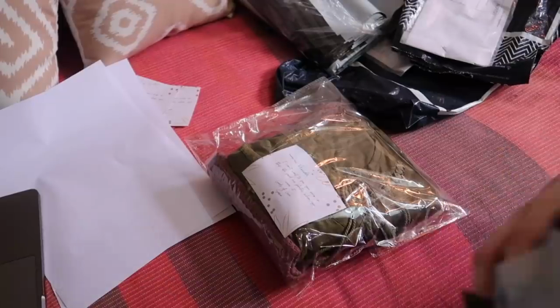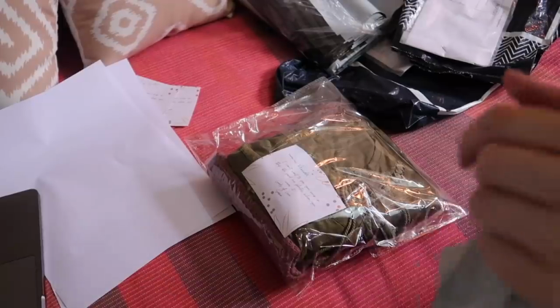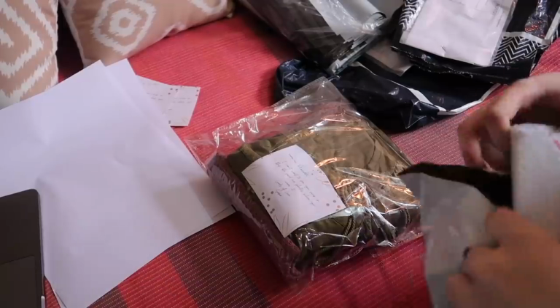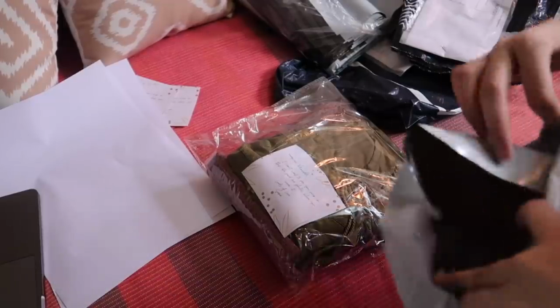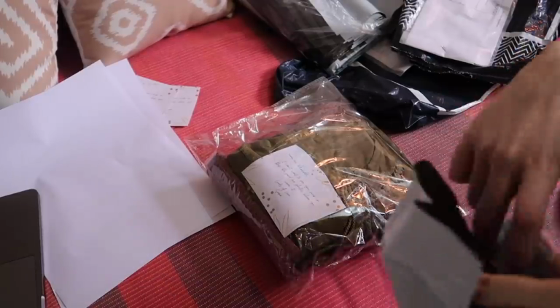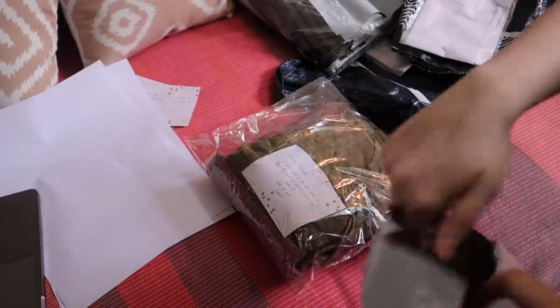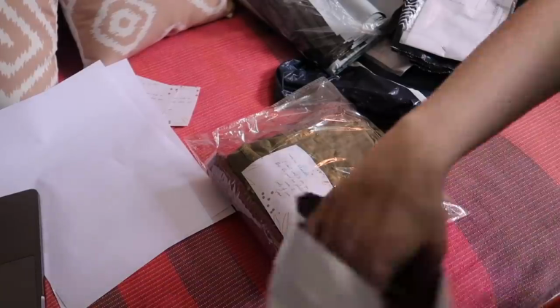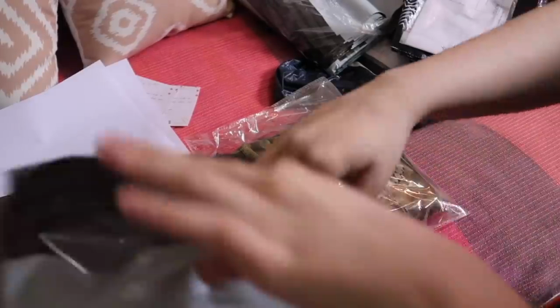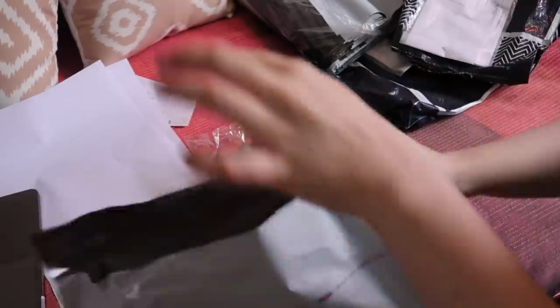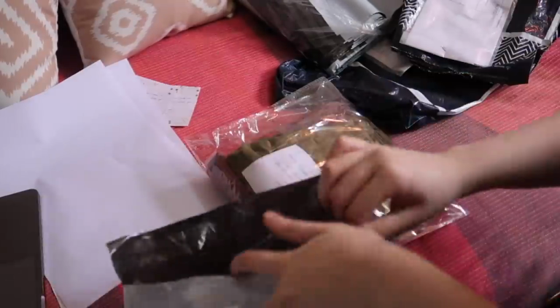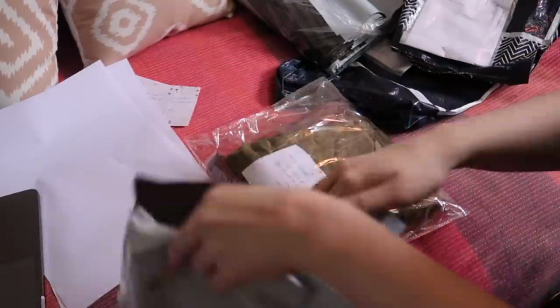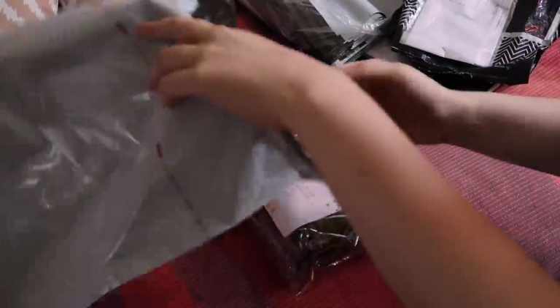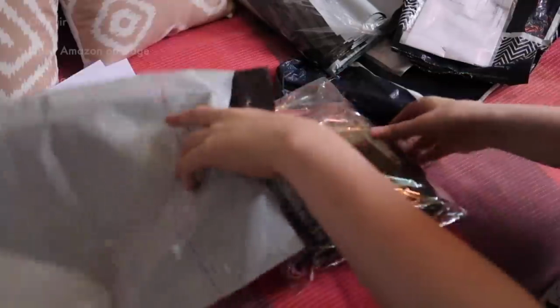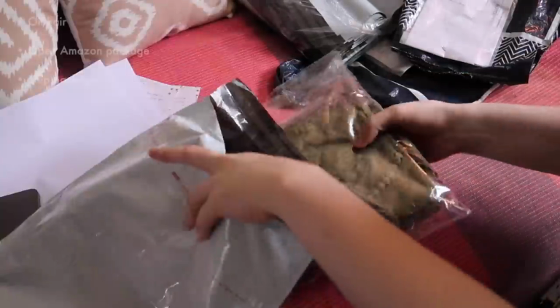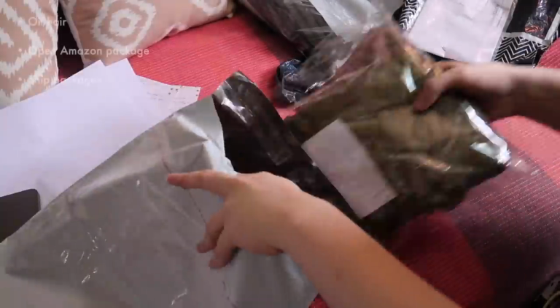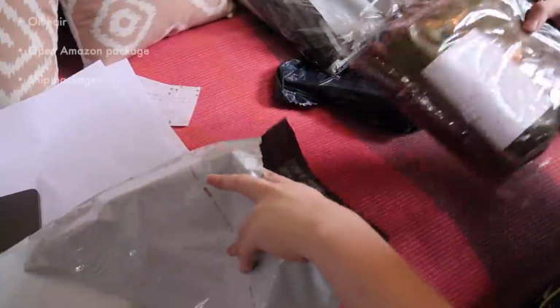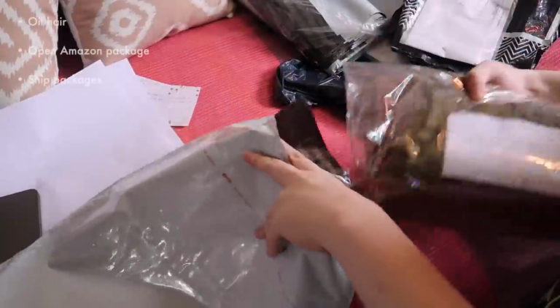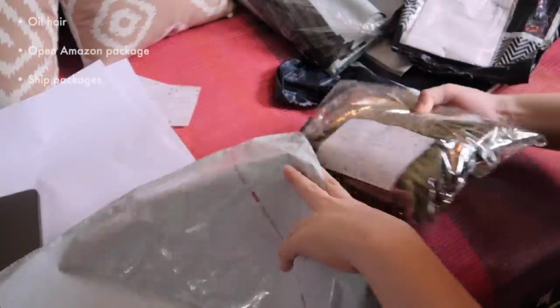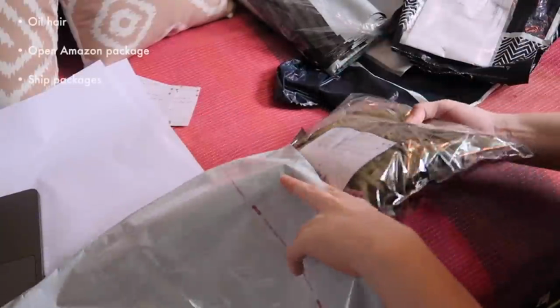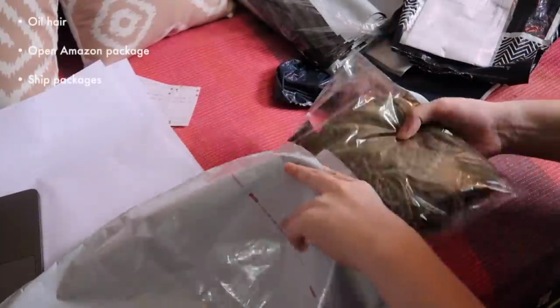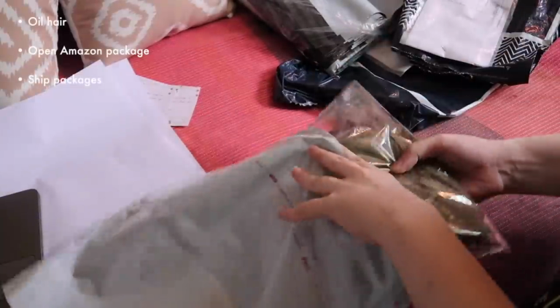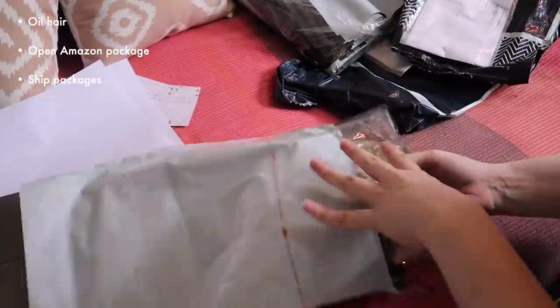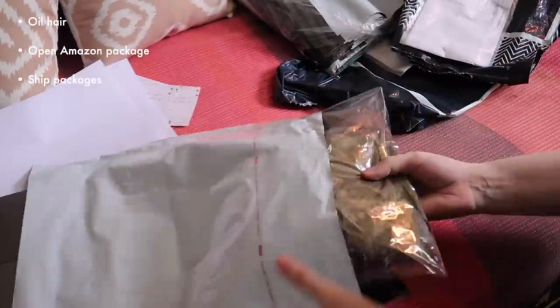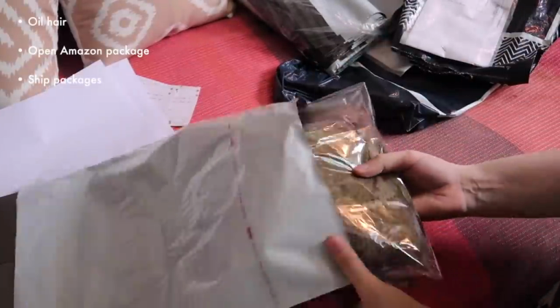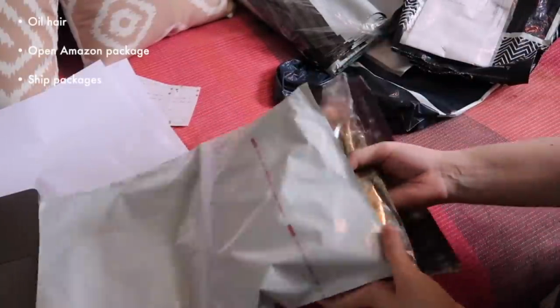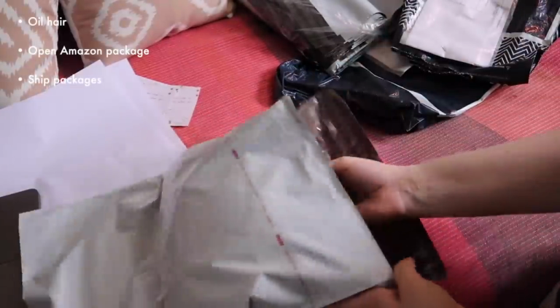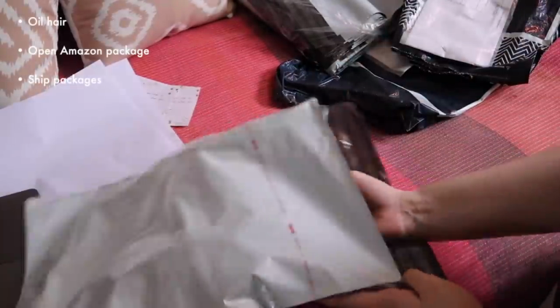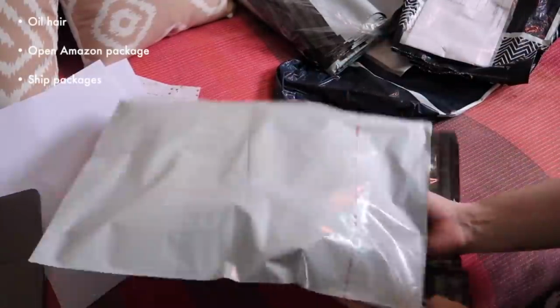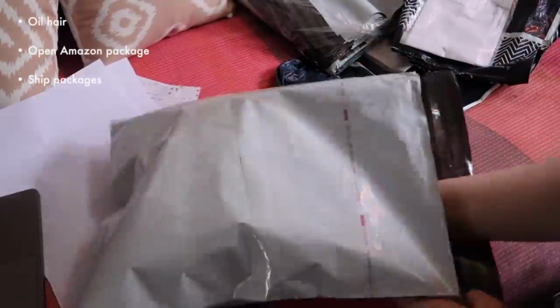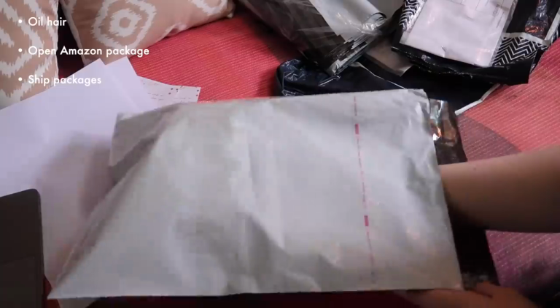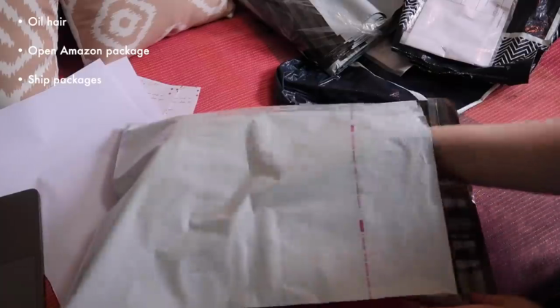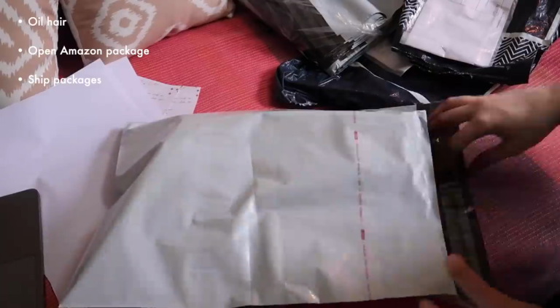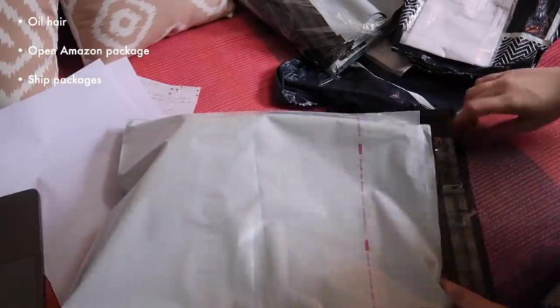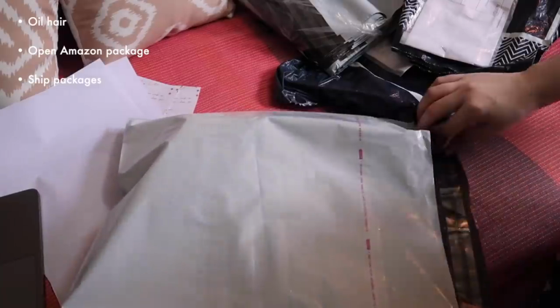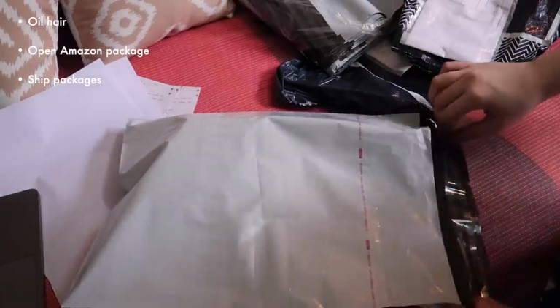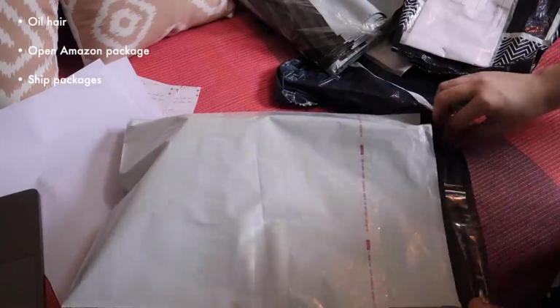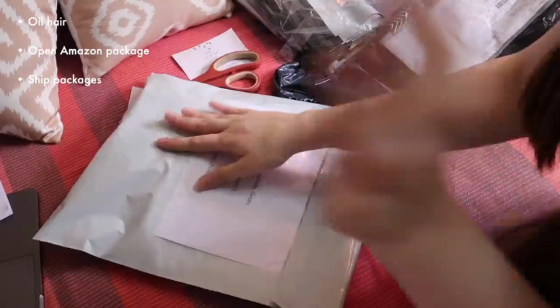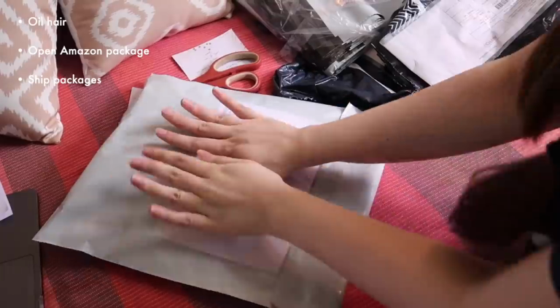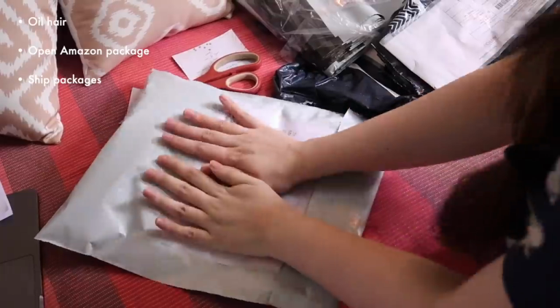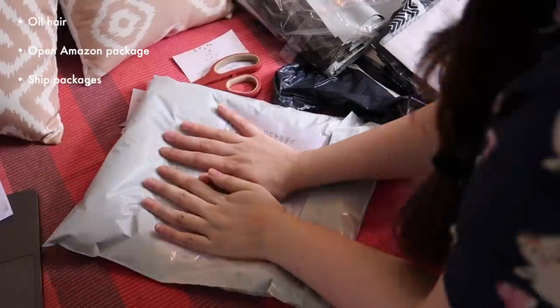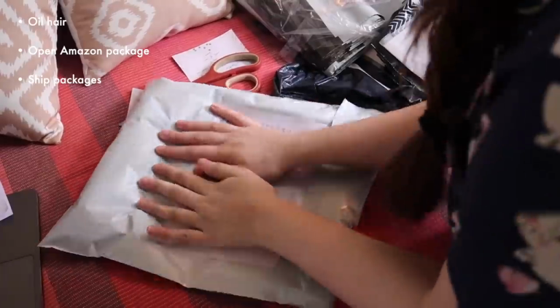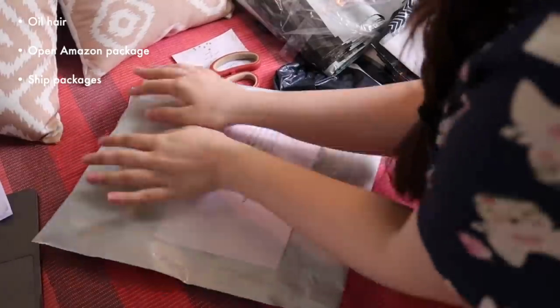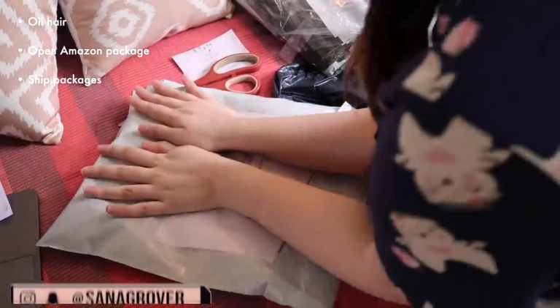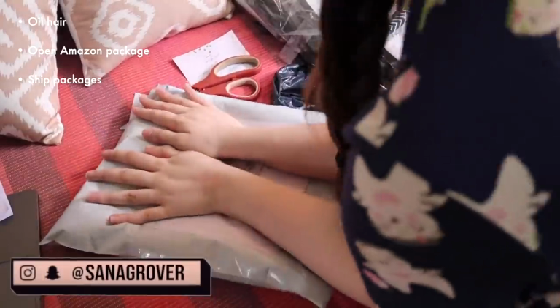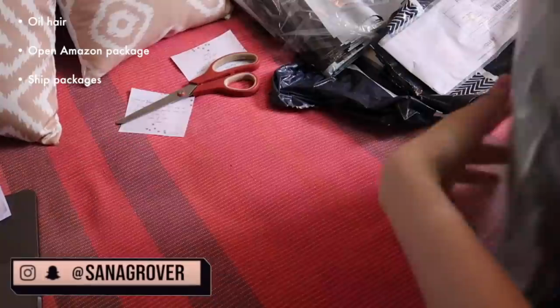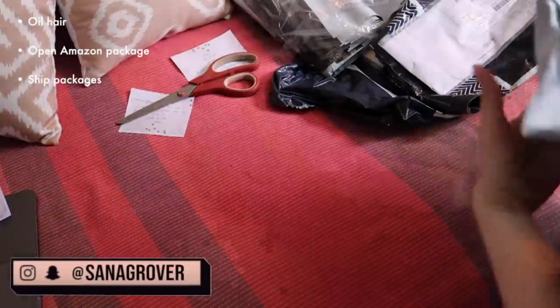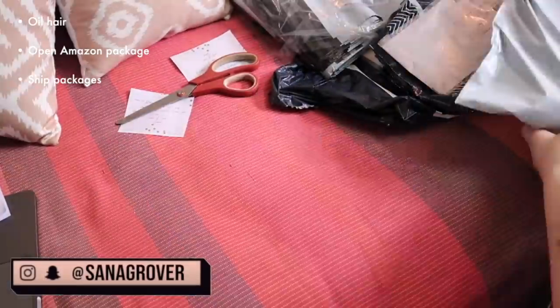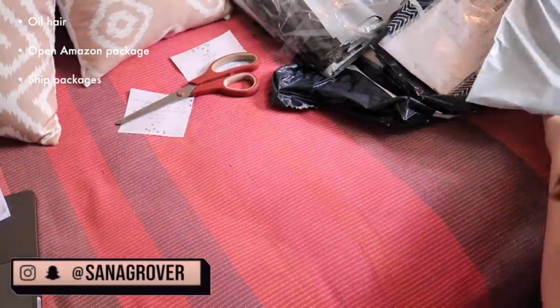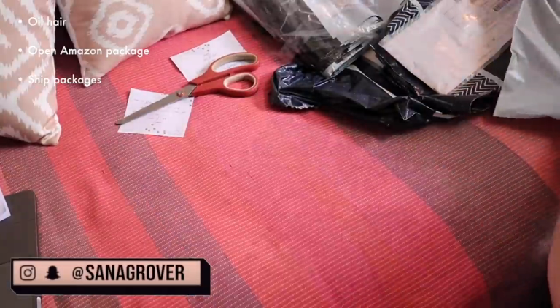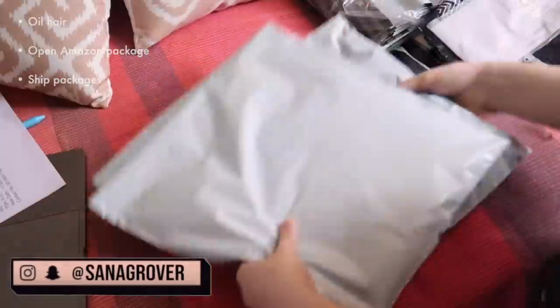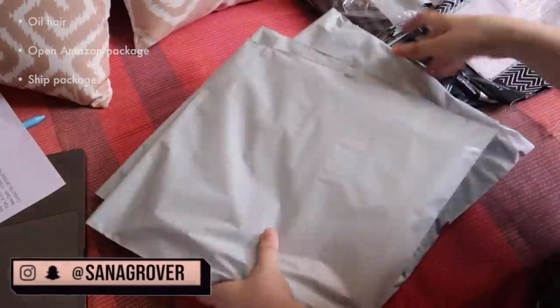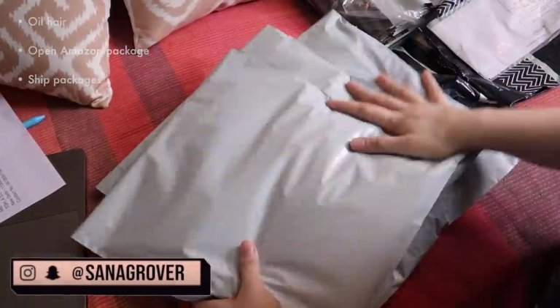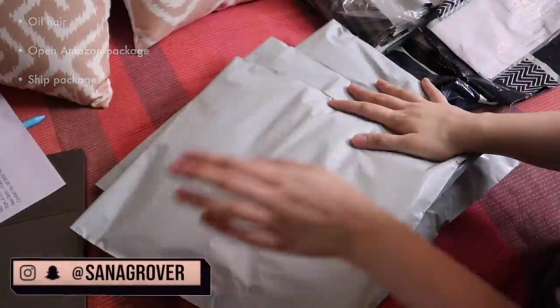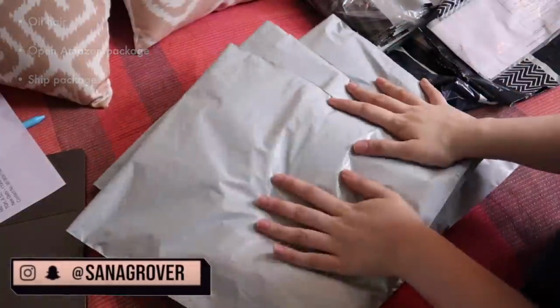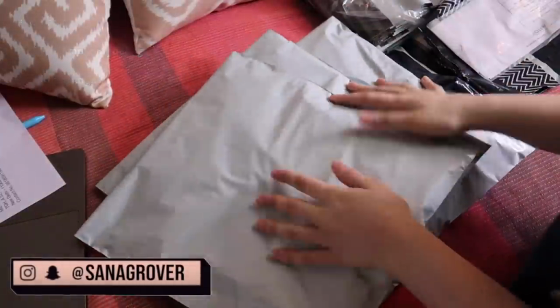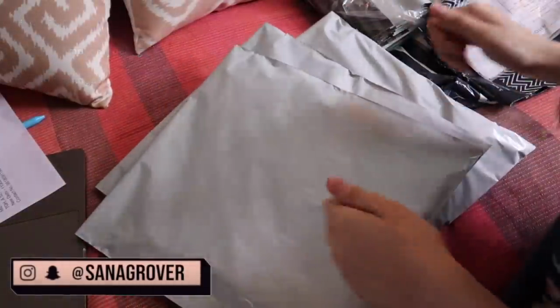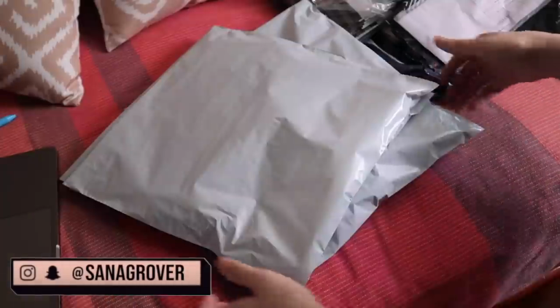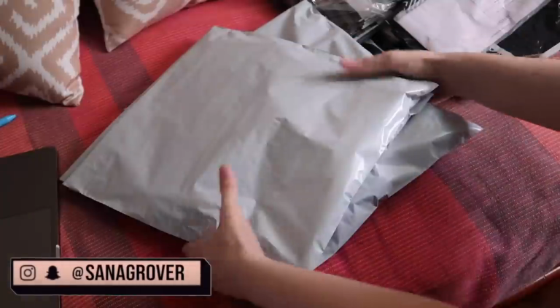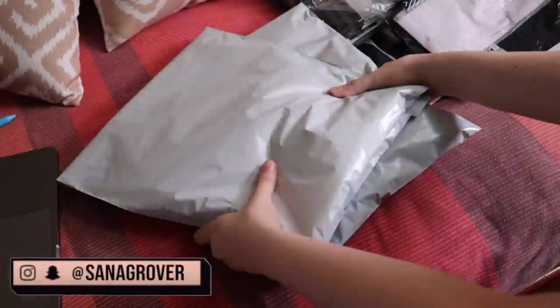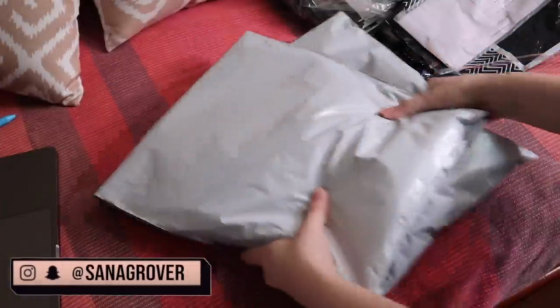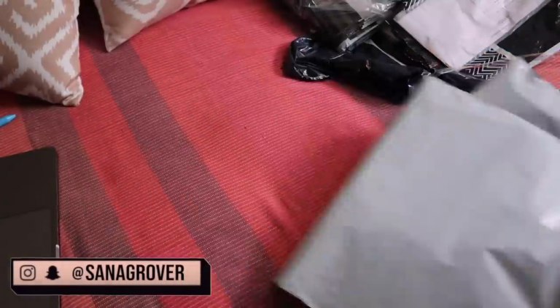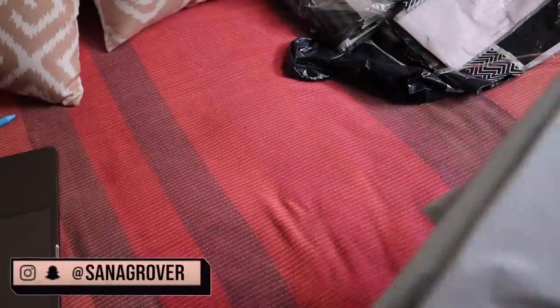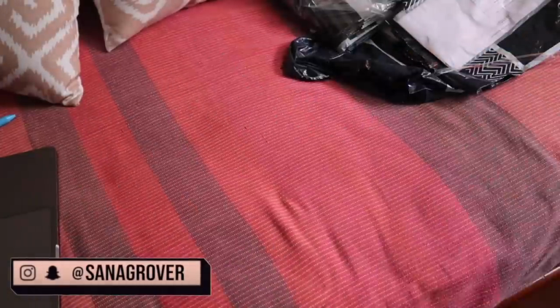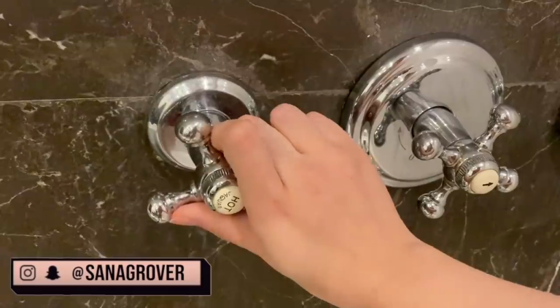Next, I have some packages to ship. This is part of my clothes reselling activity that I do on Instagram, so if you're not aware of that, come check out my Instagram profile.